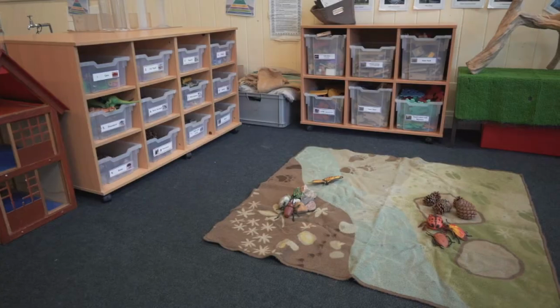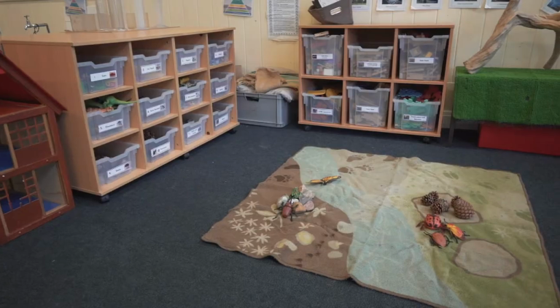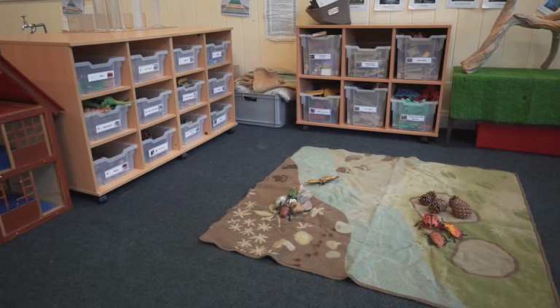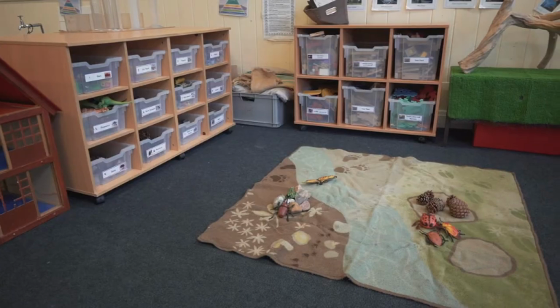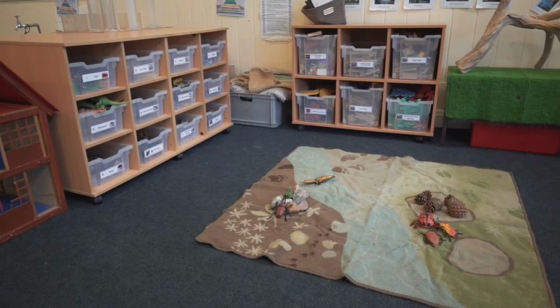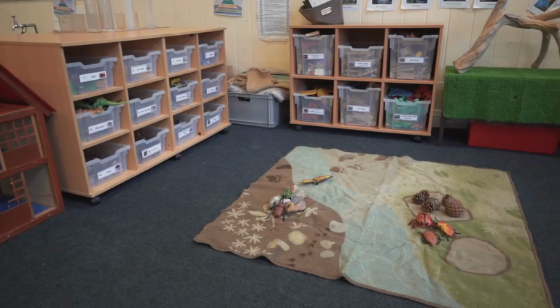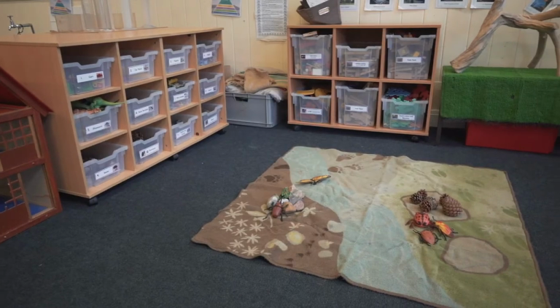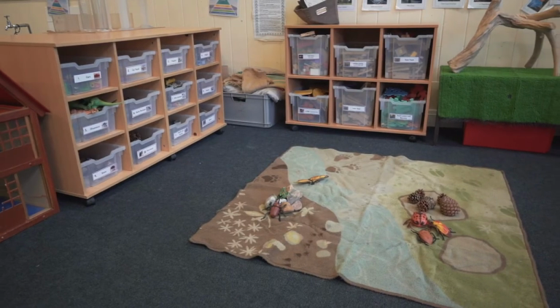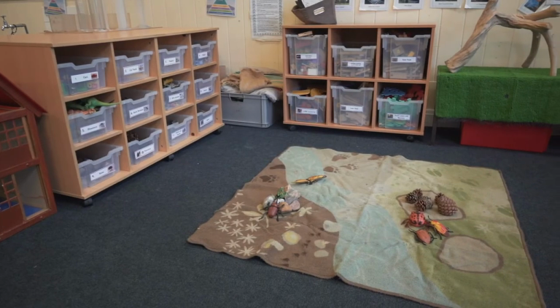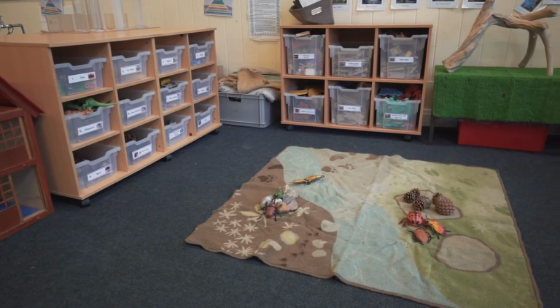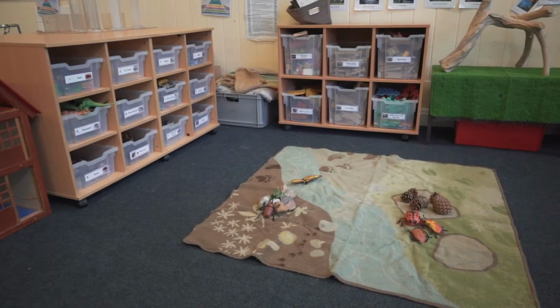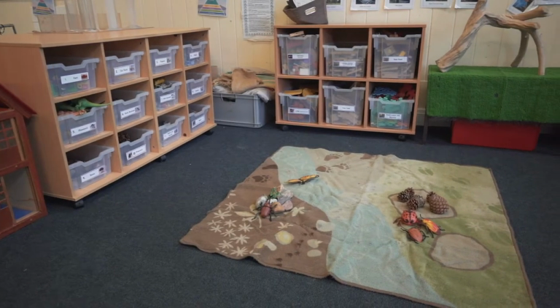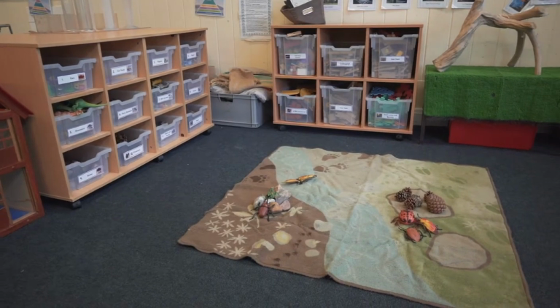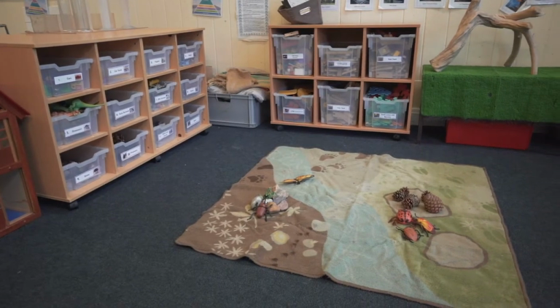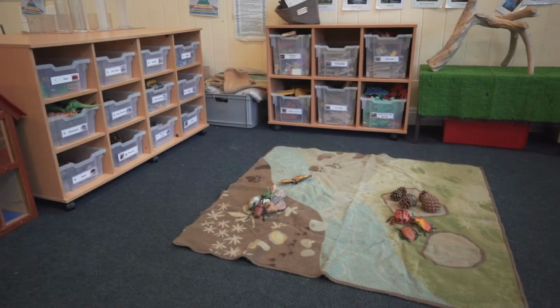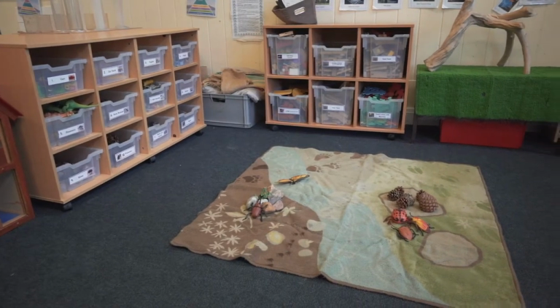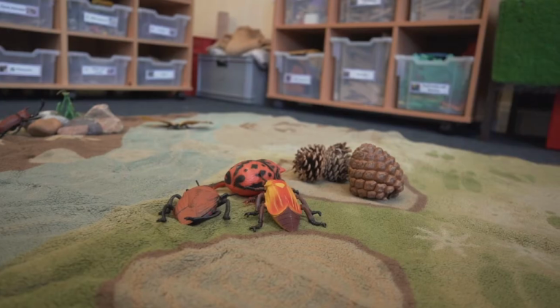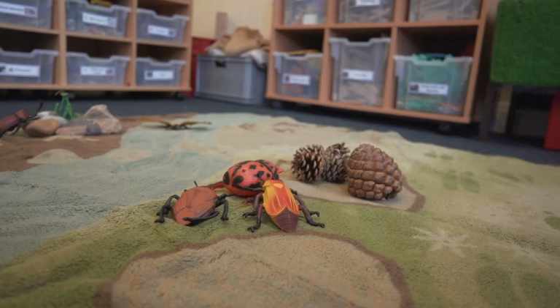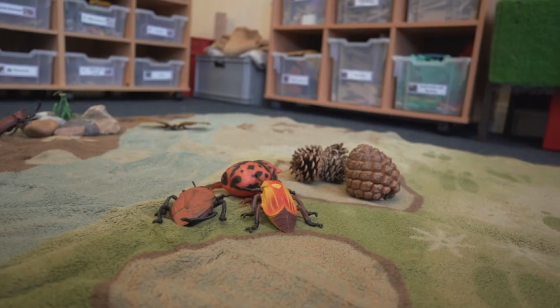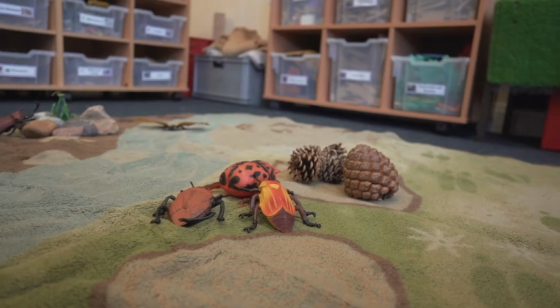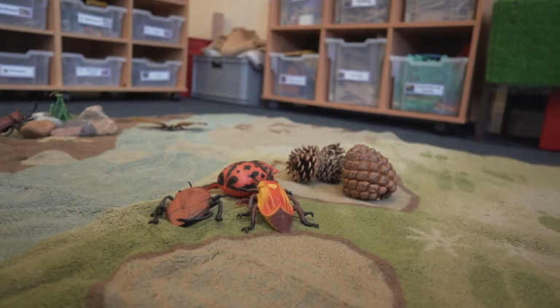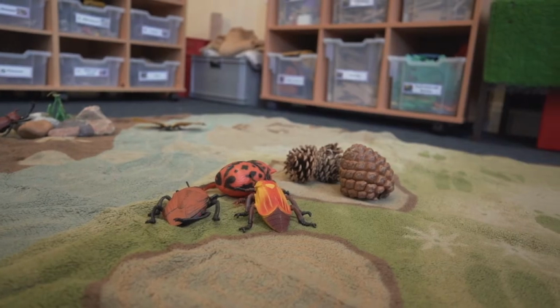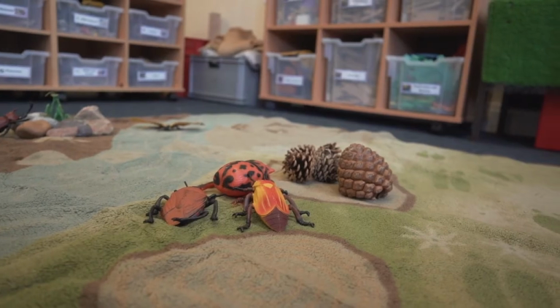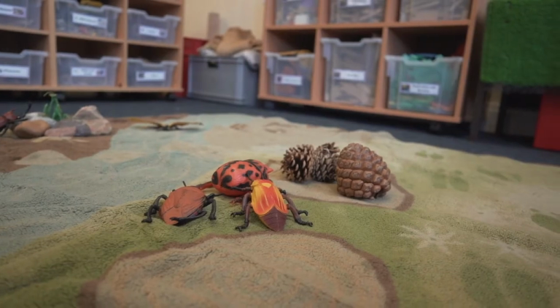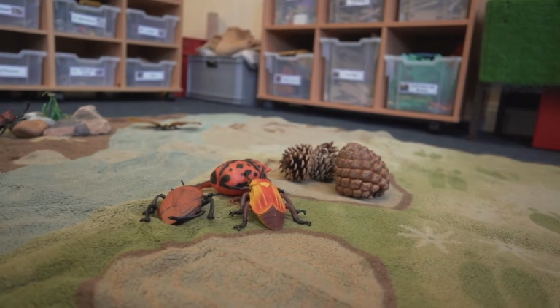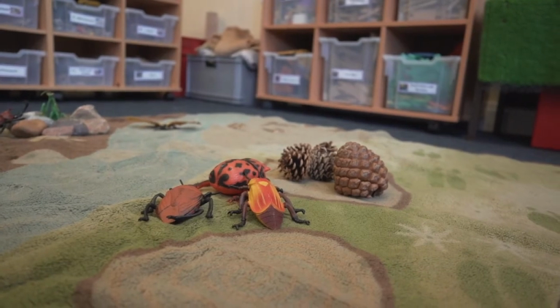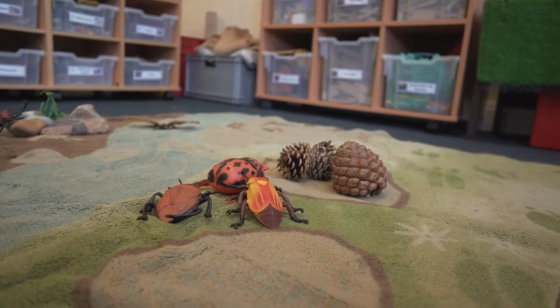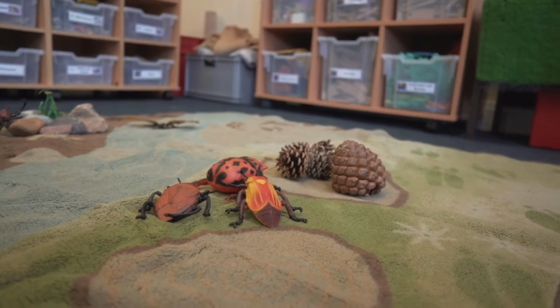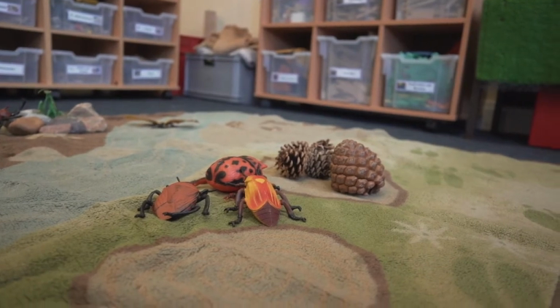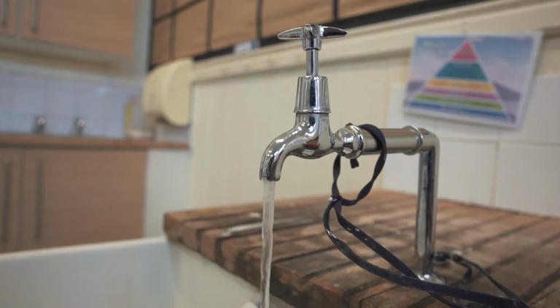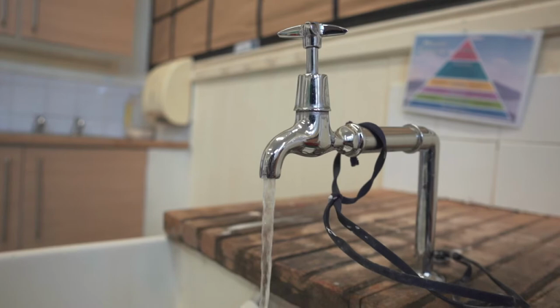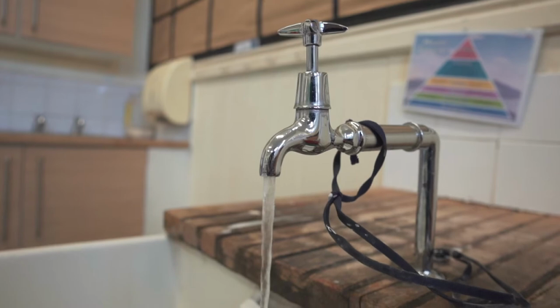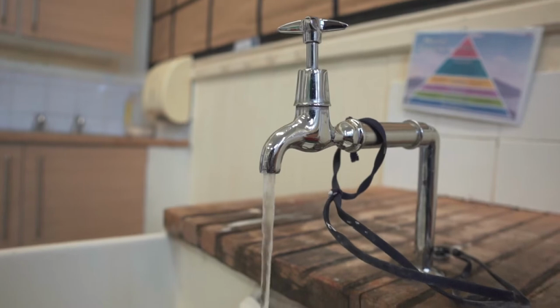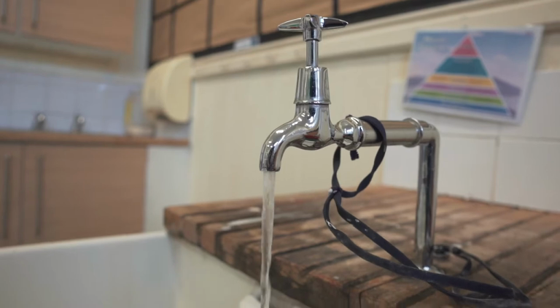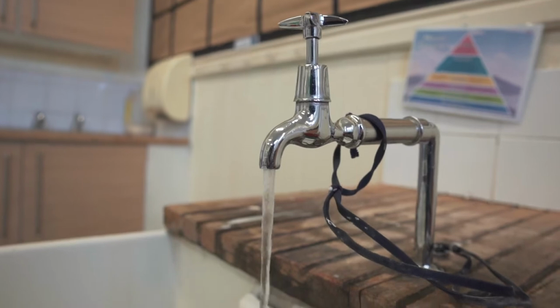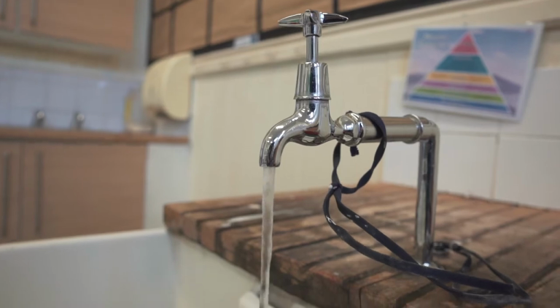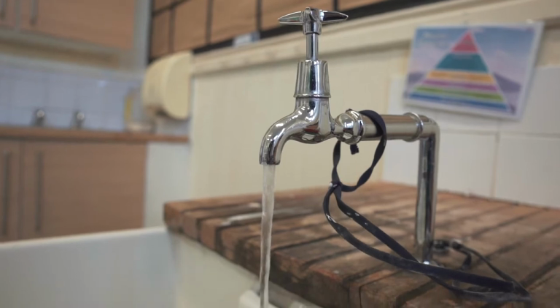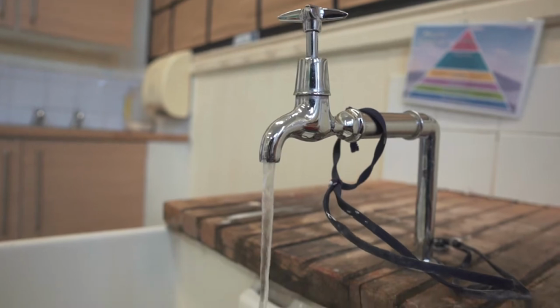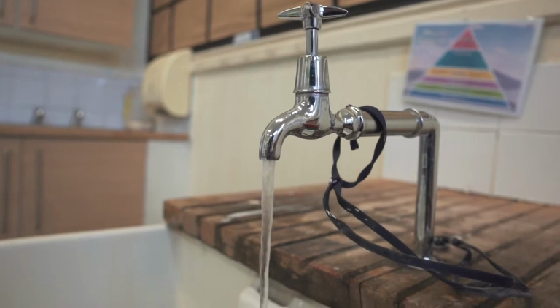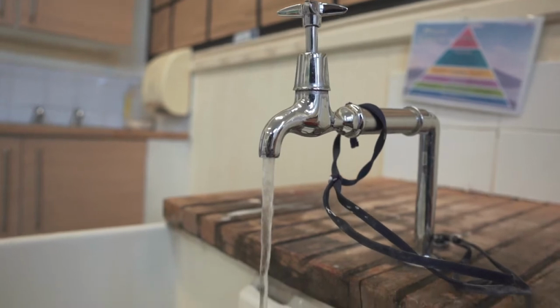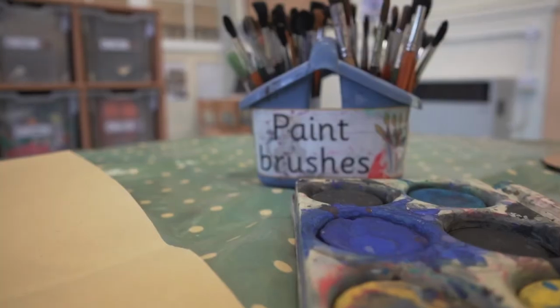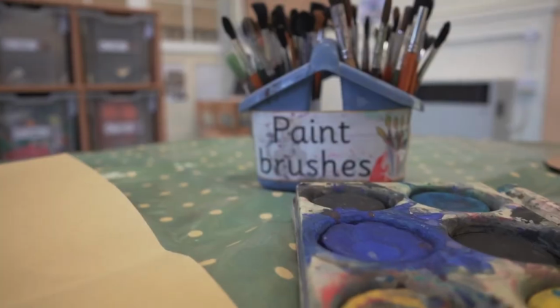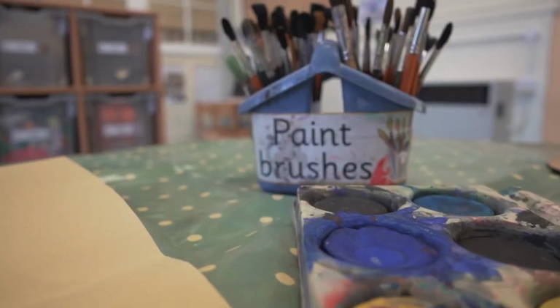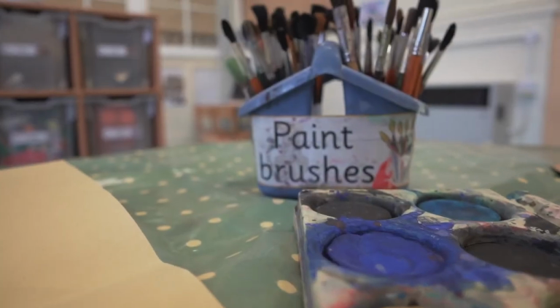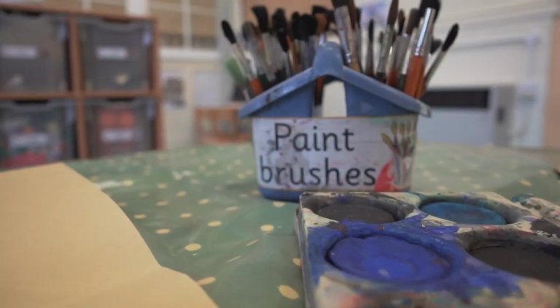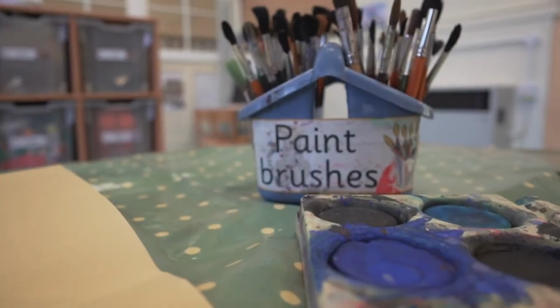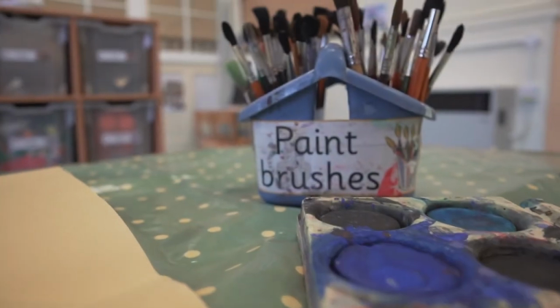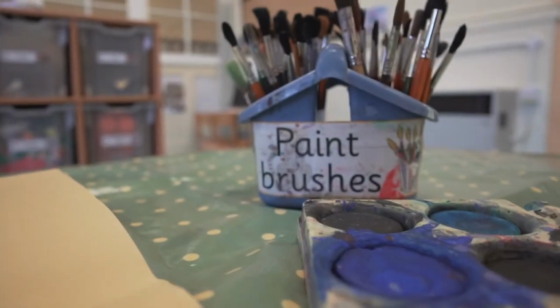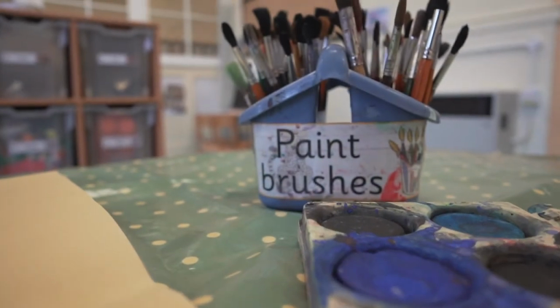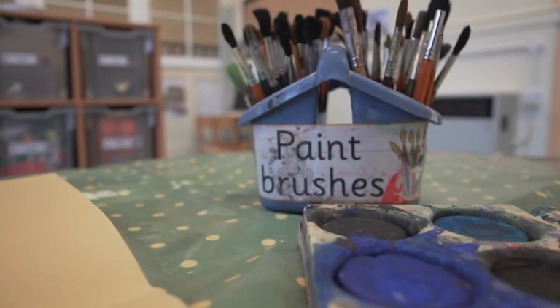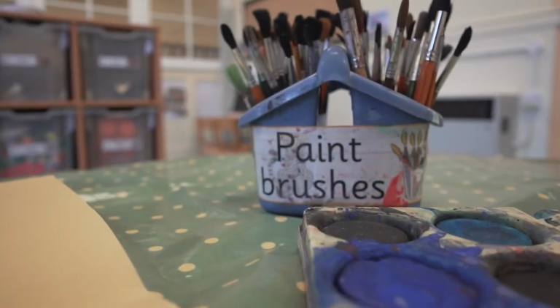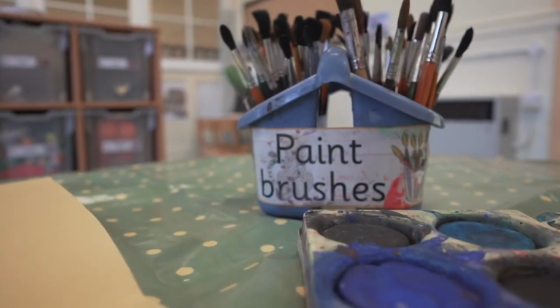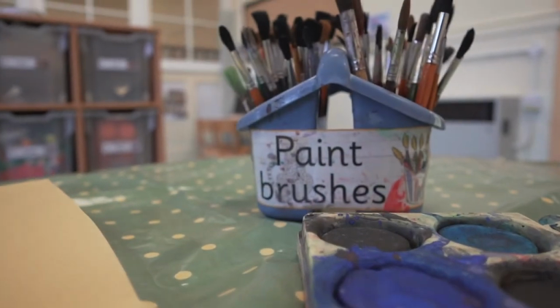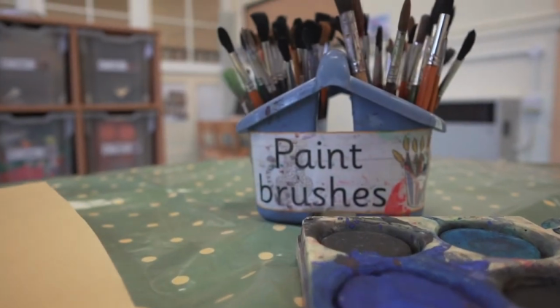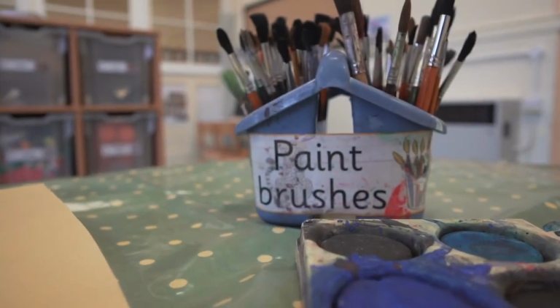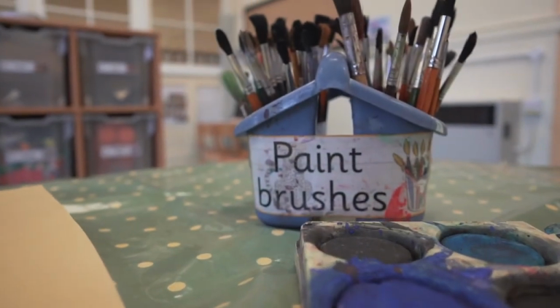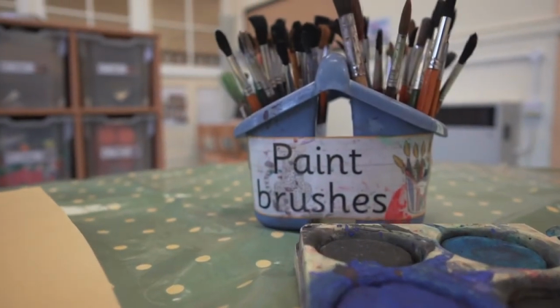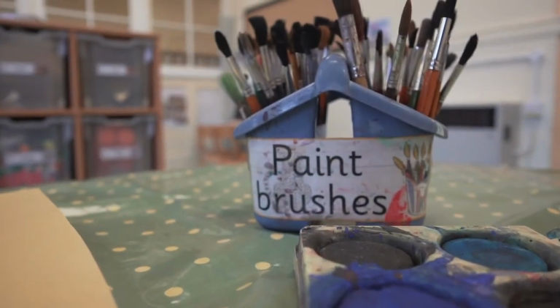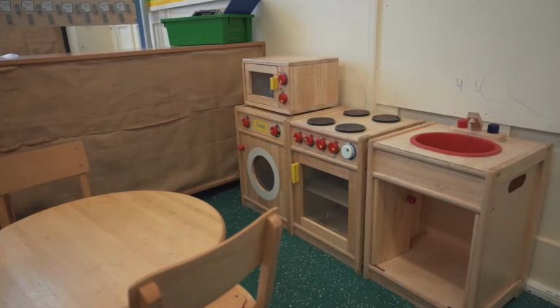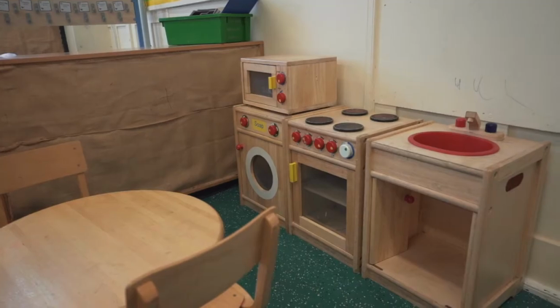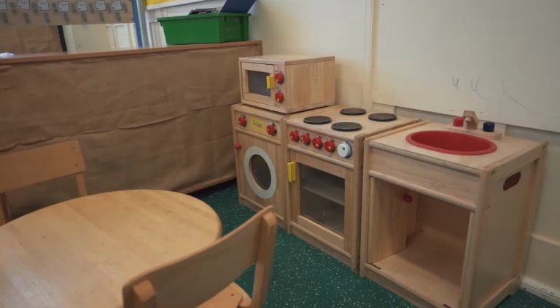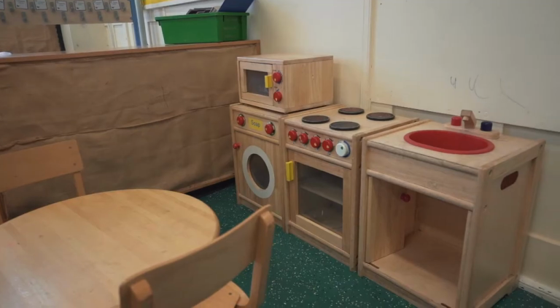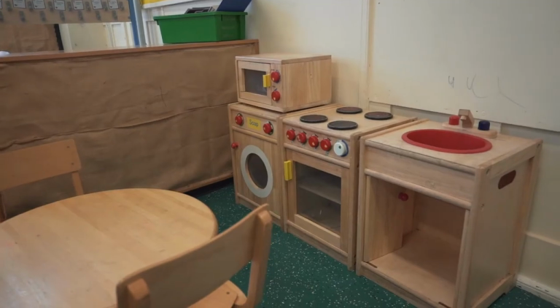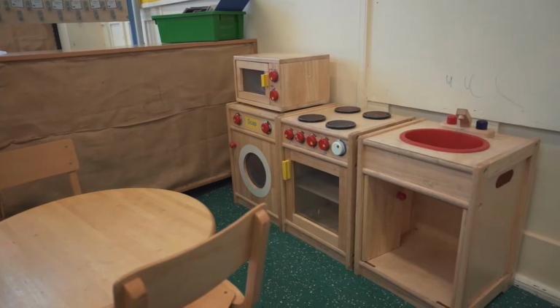What will you play with? You could choose to build a castle or play in the water. Maybe you would like to paint a picture or cook some lunch.